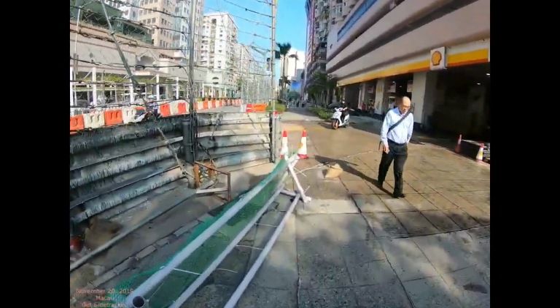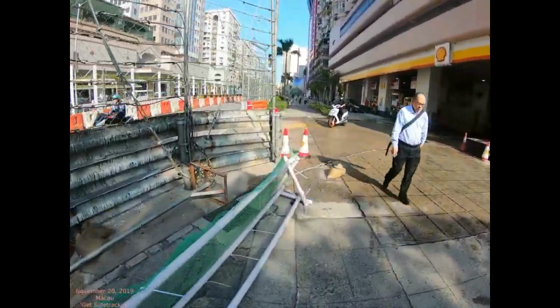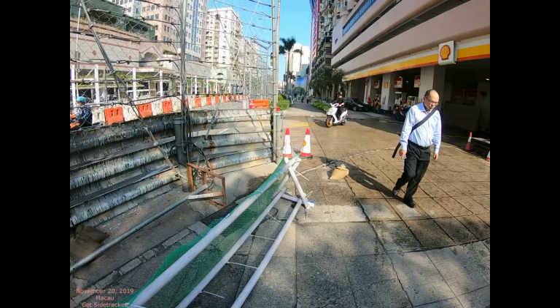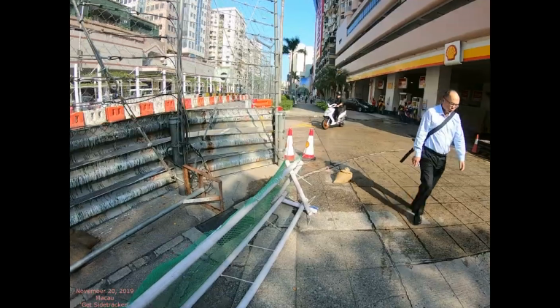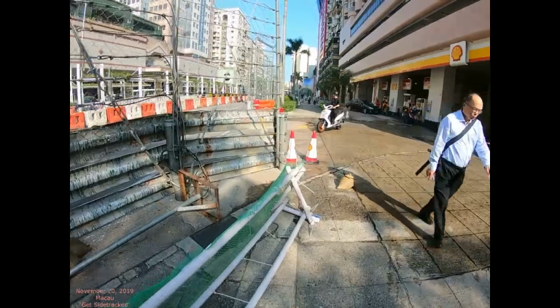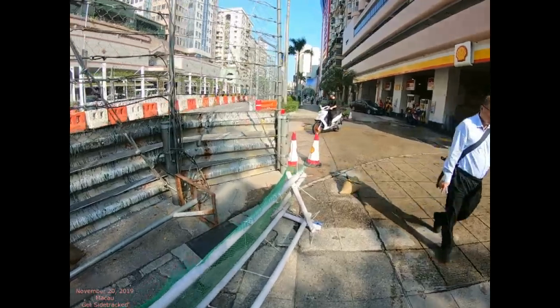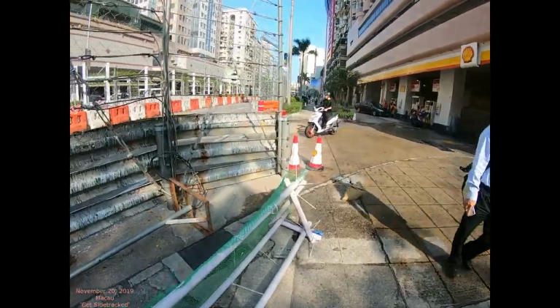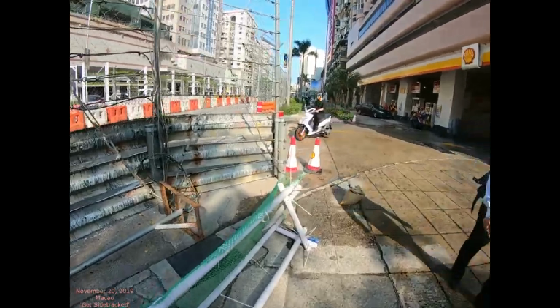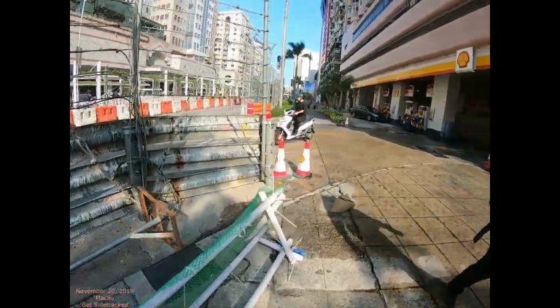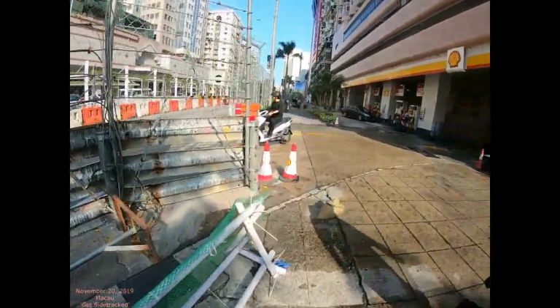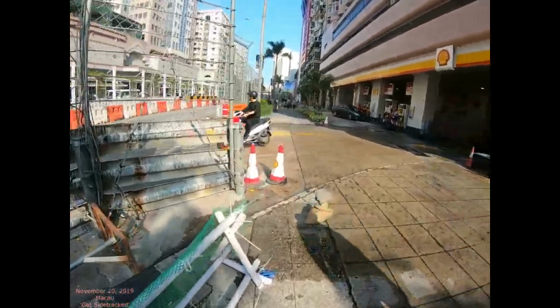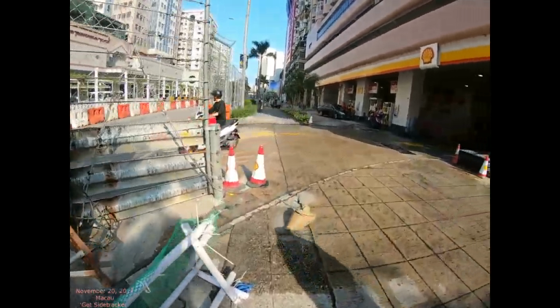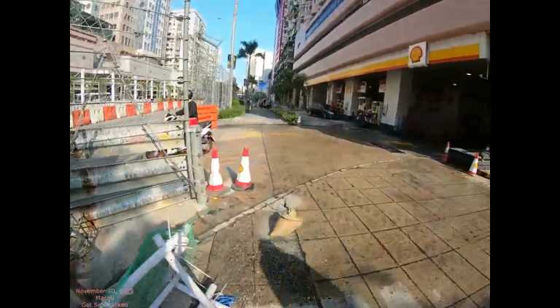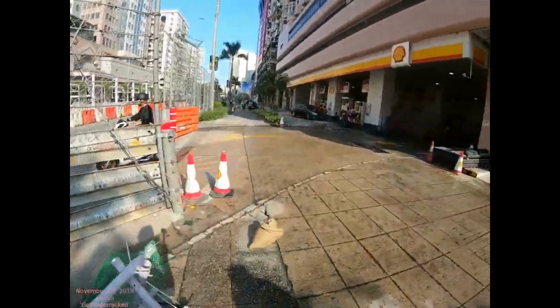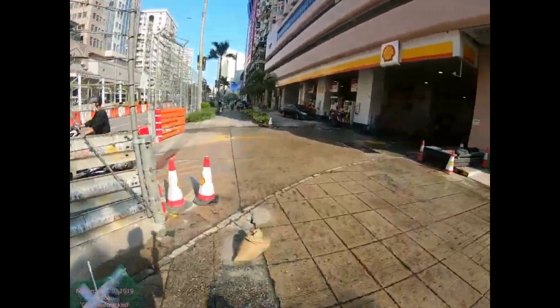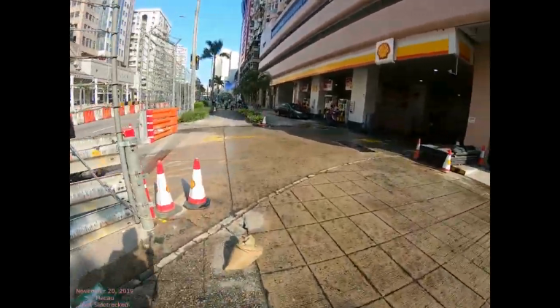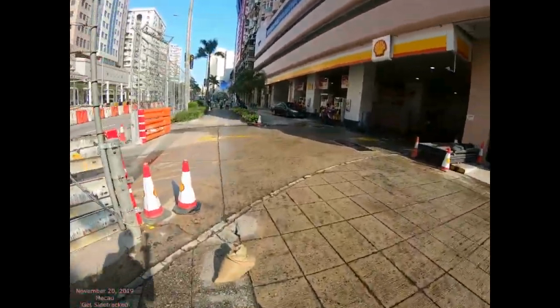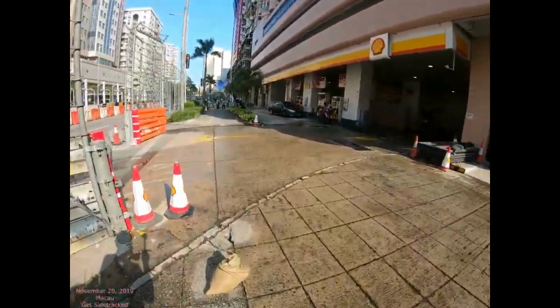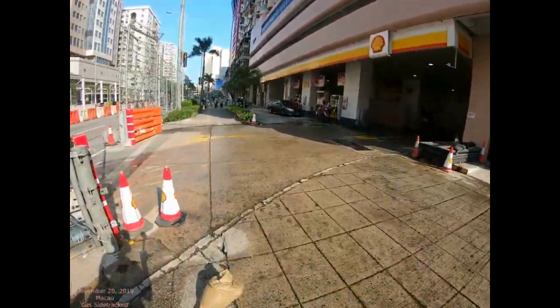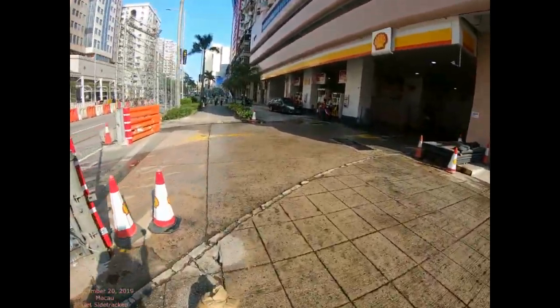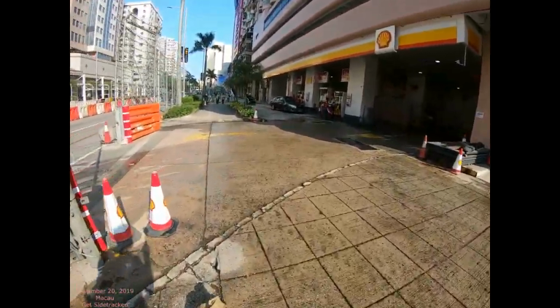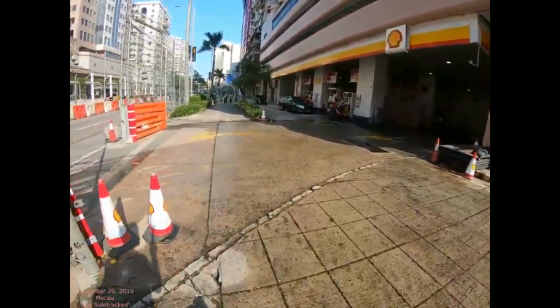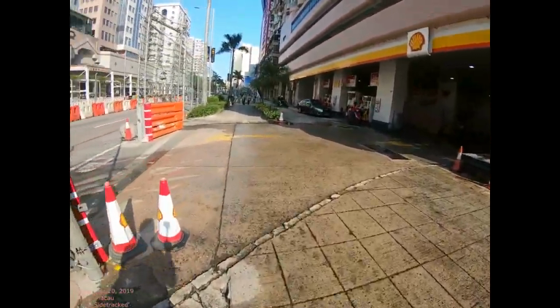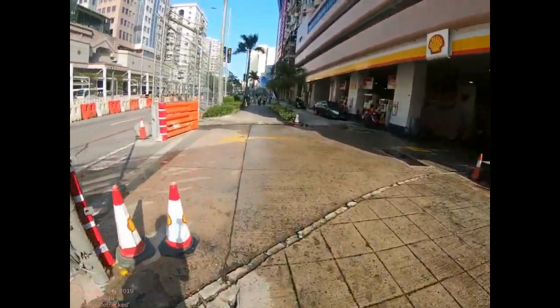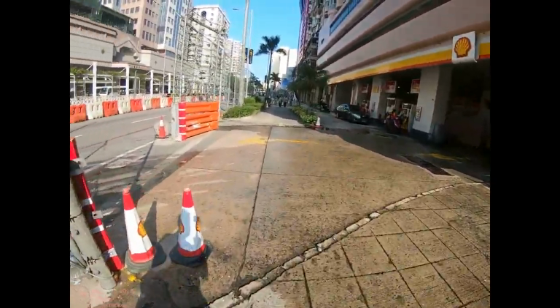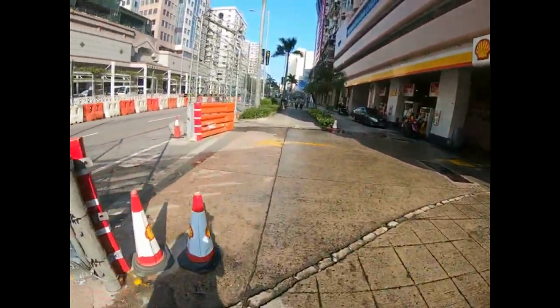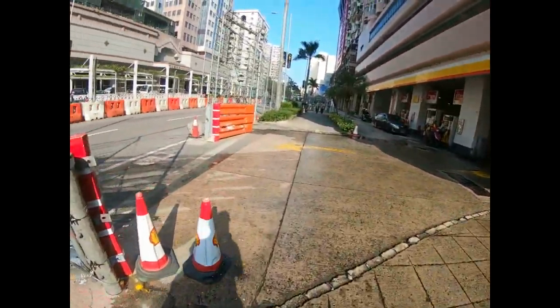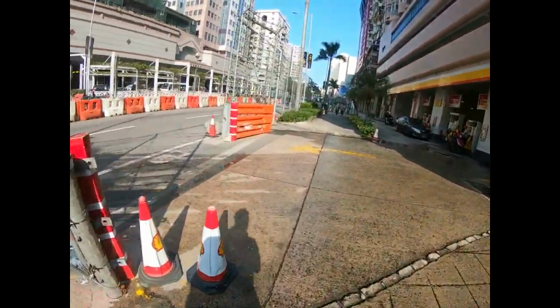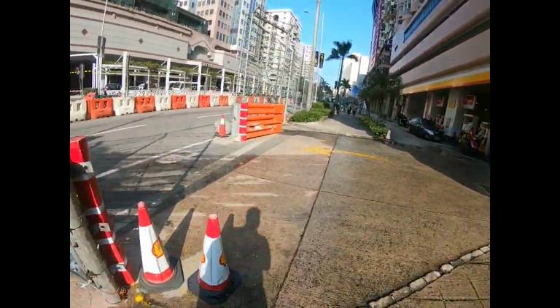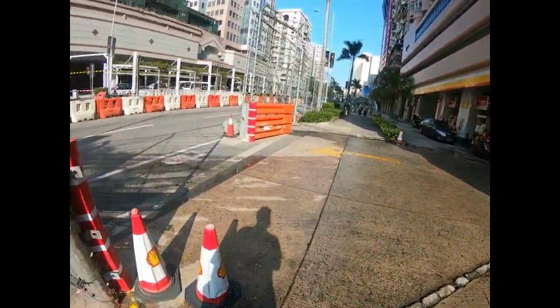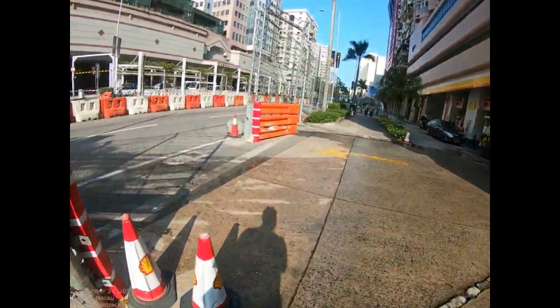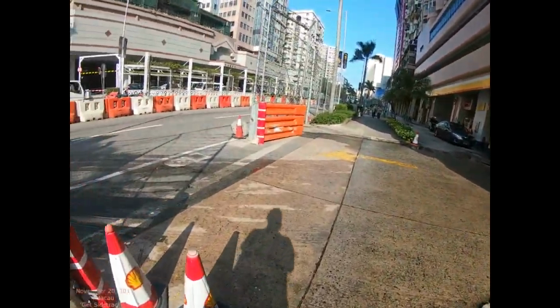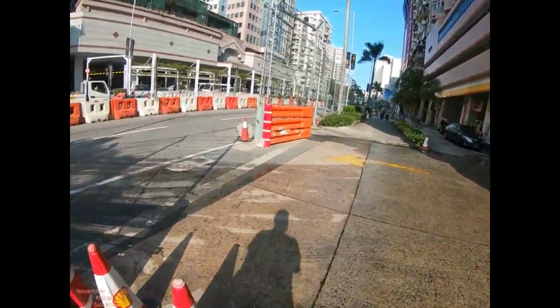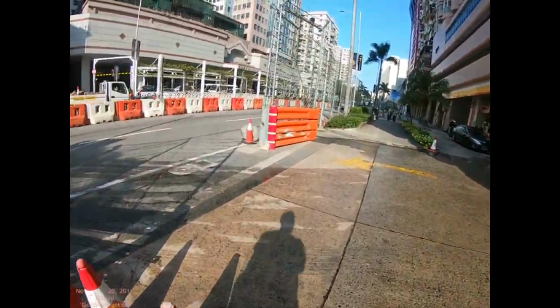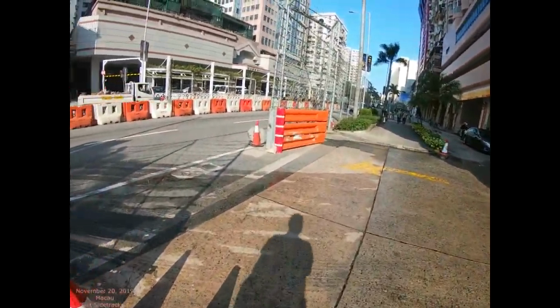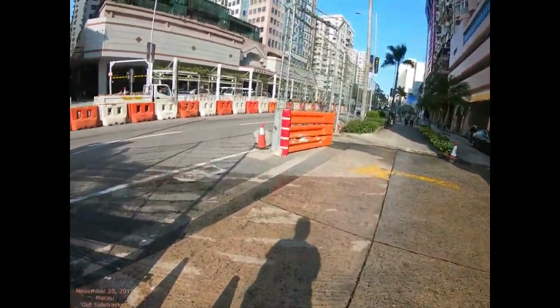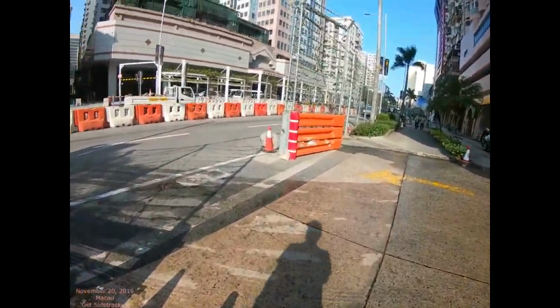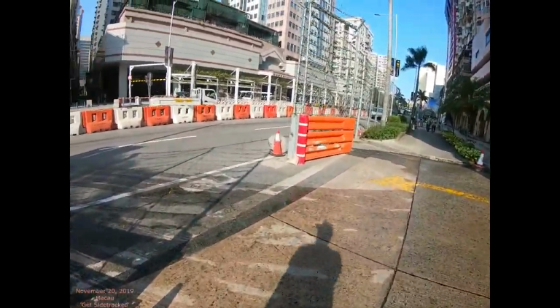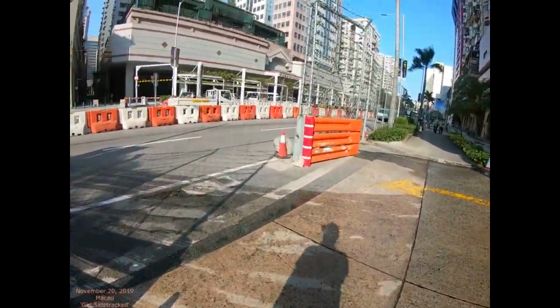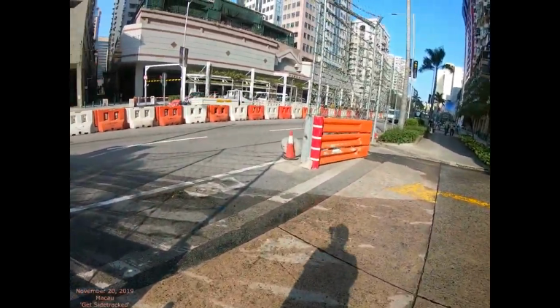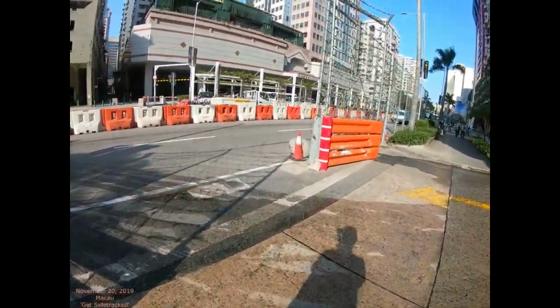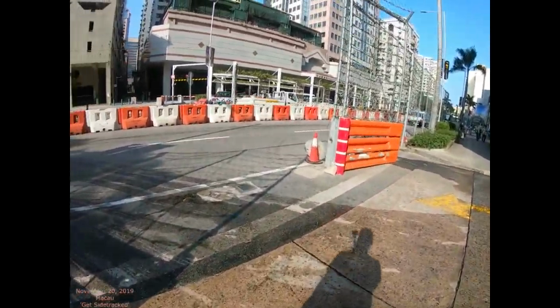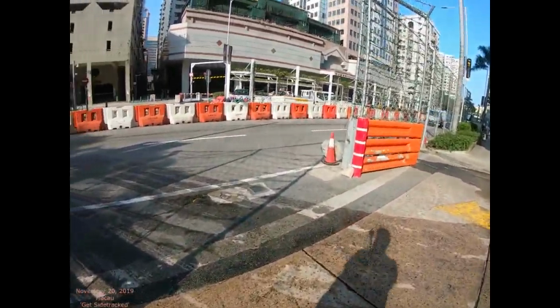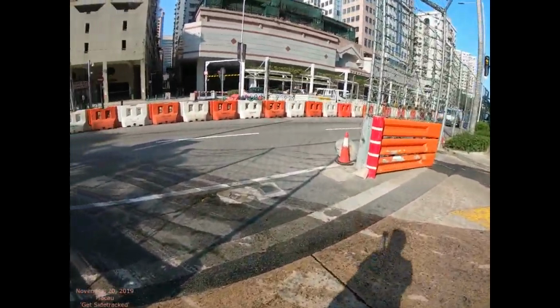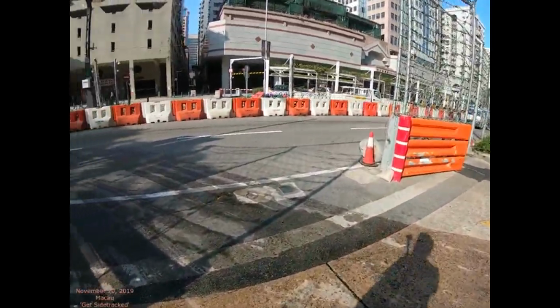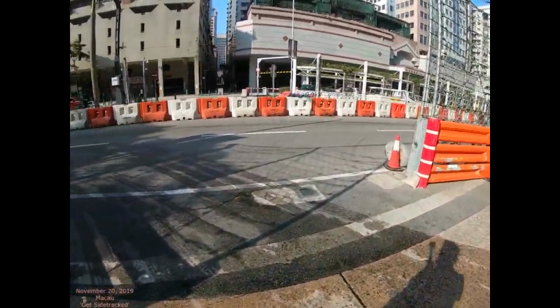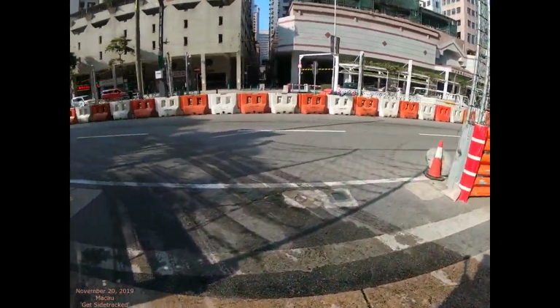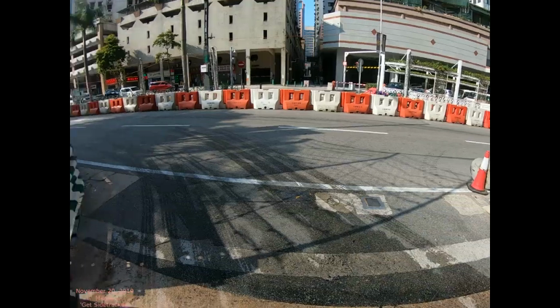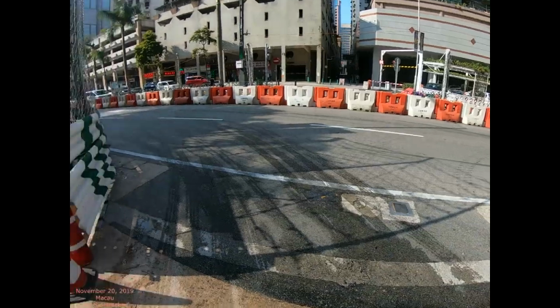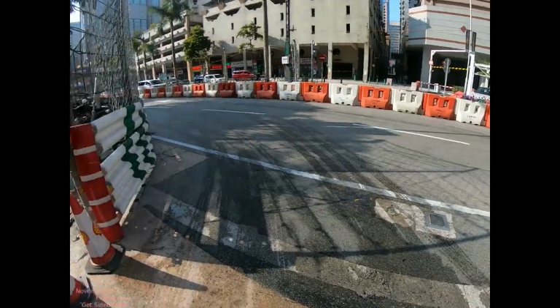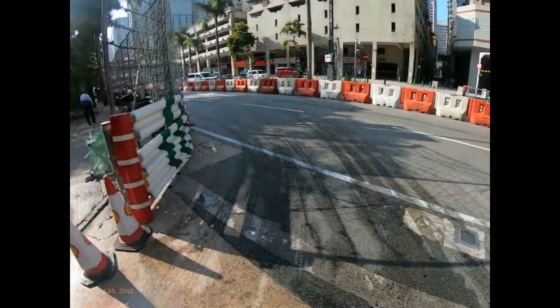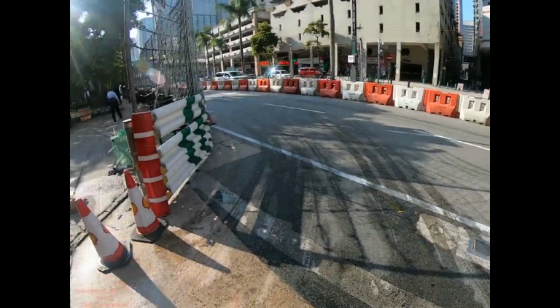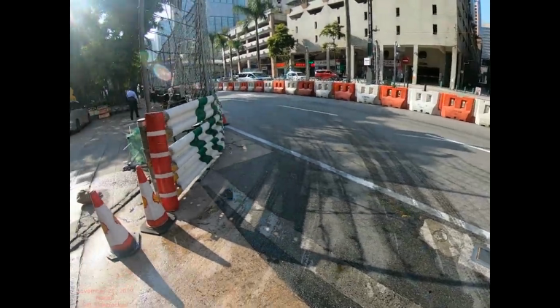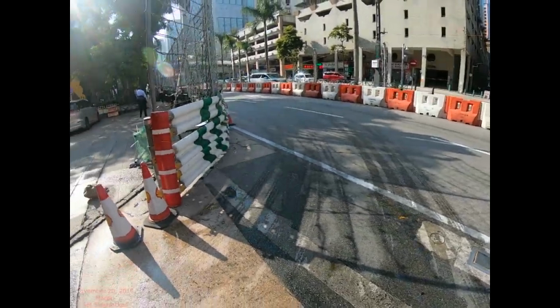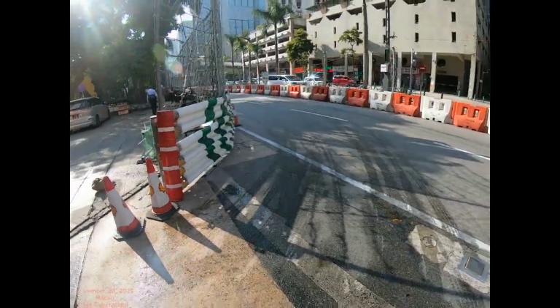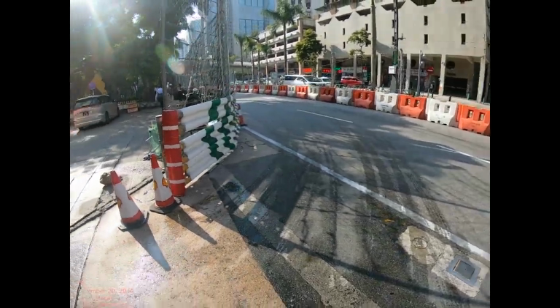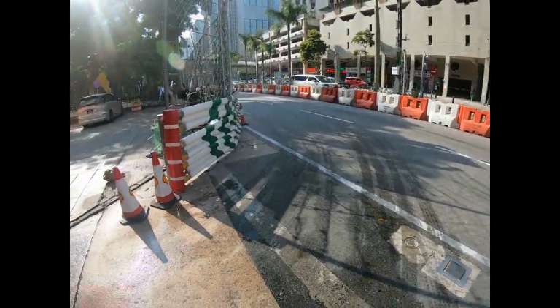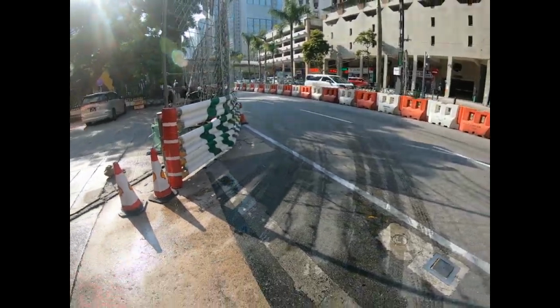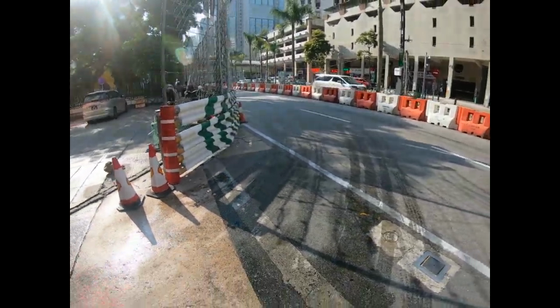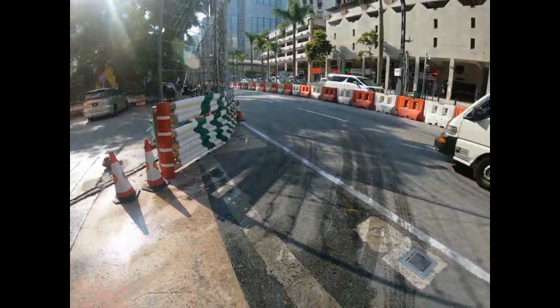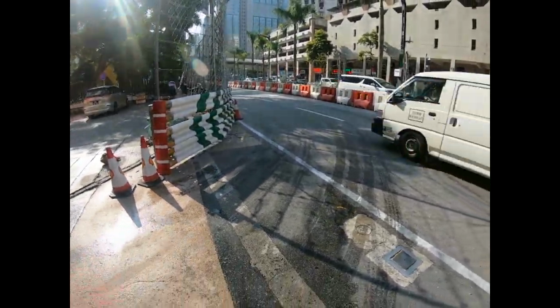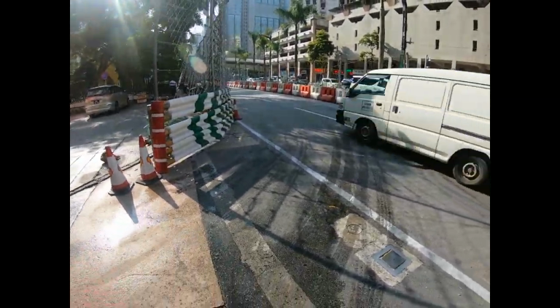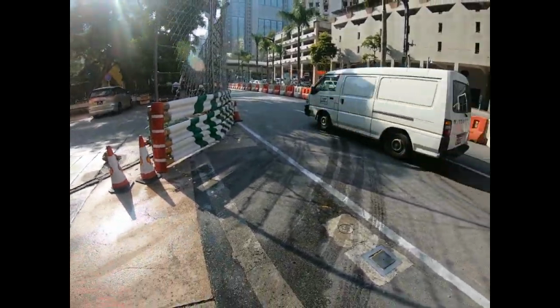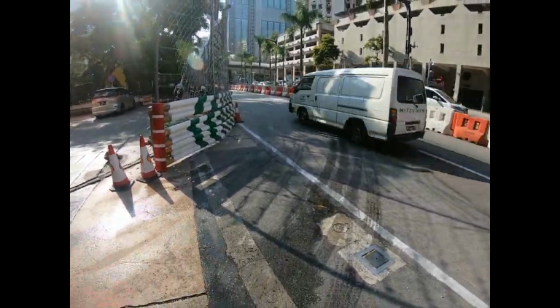They have little openings here, like for the gas station, so people can come through. This is basically what it looks like — there's a guardrail right there.